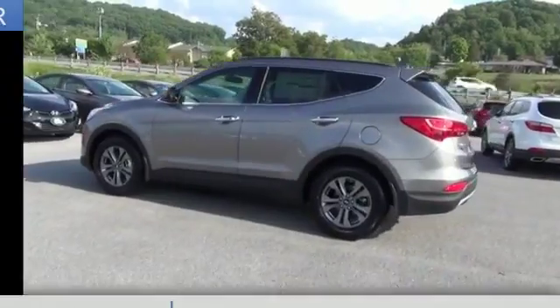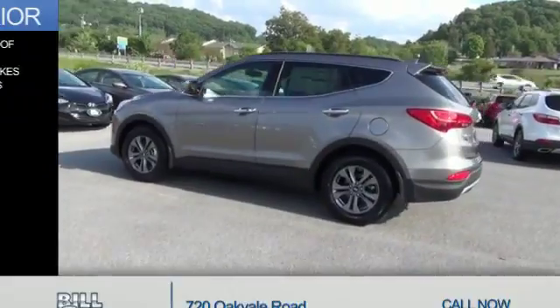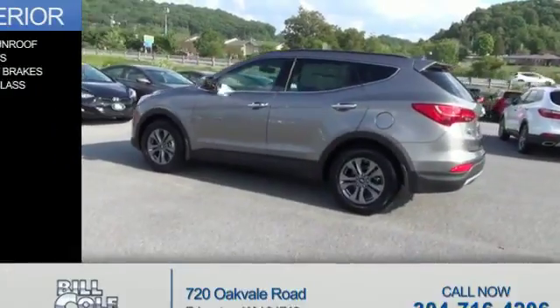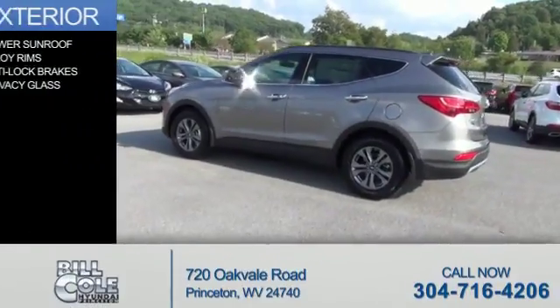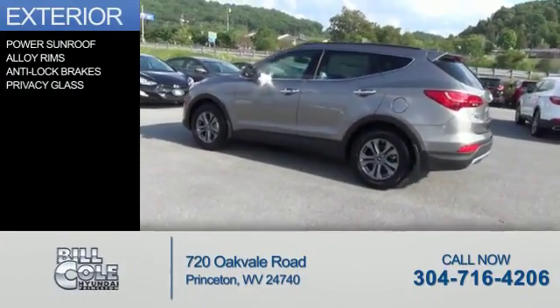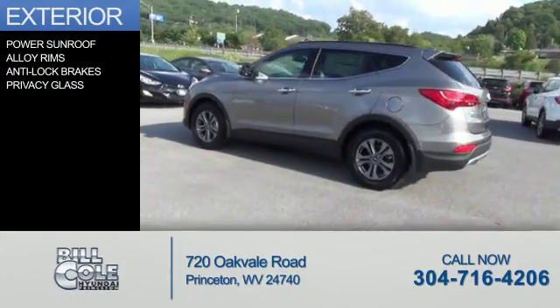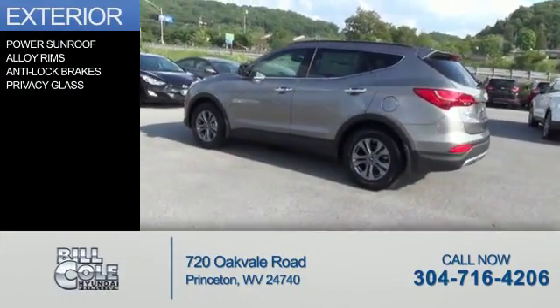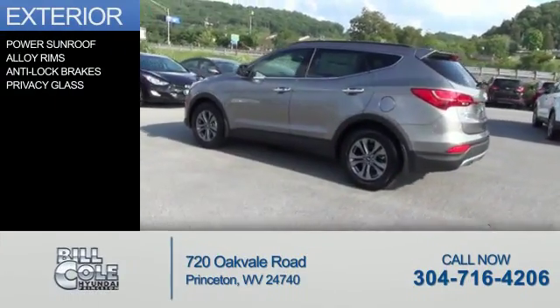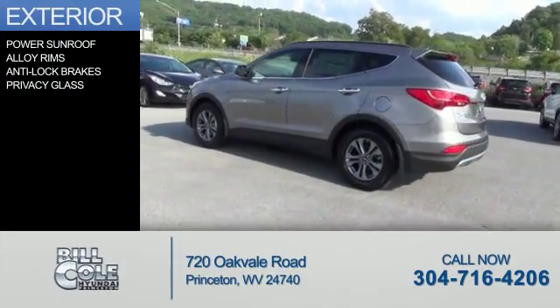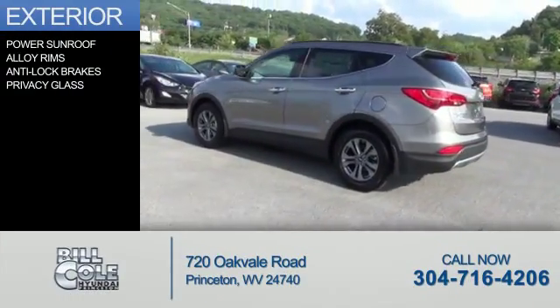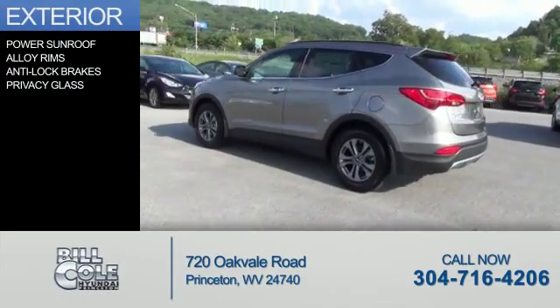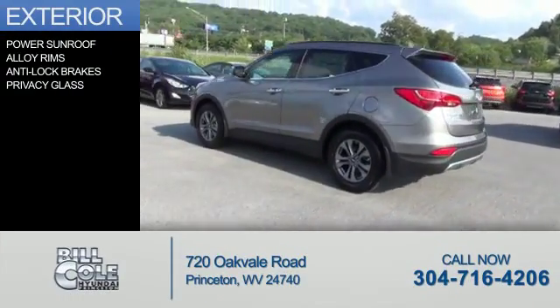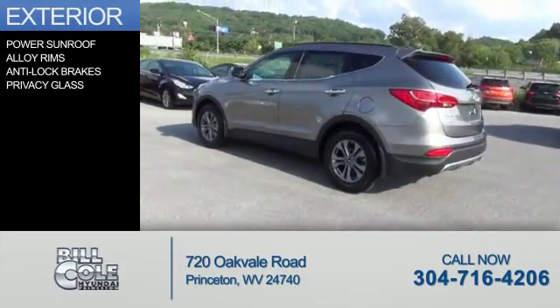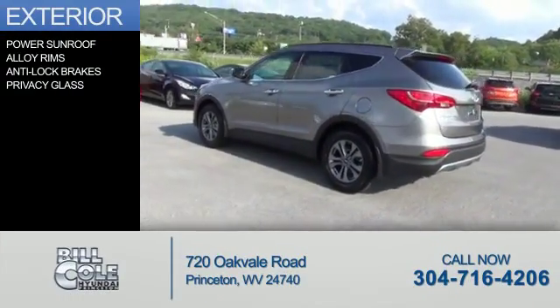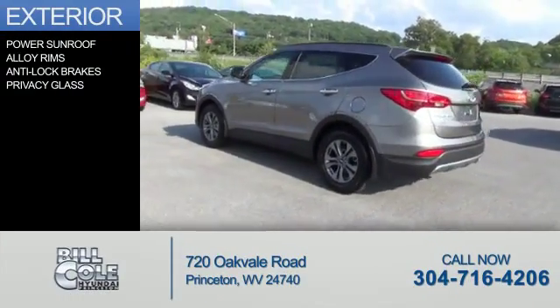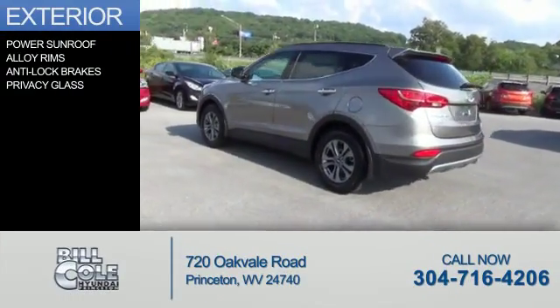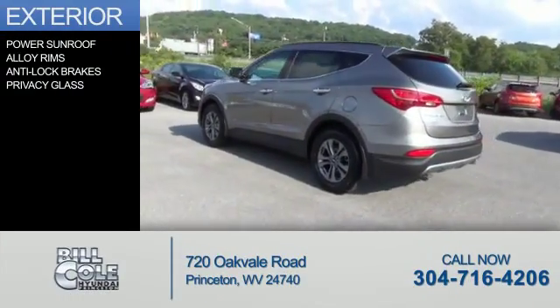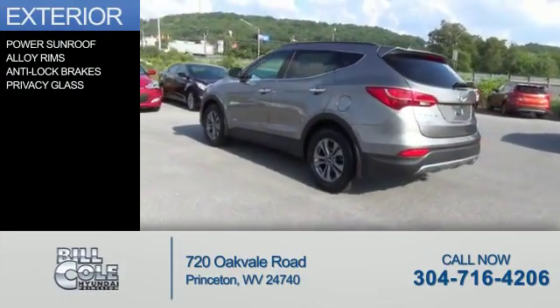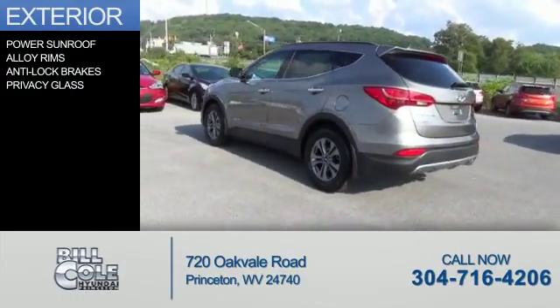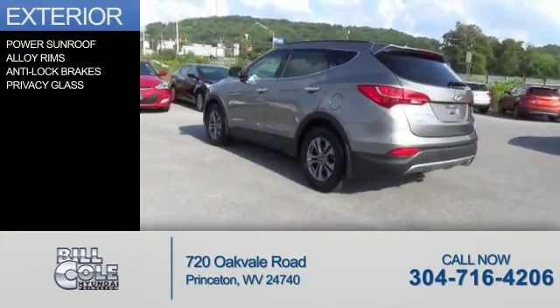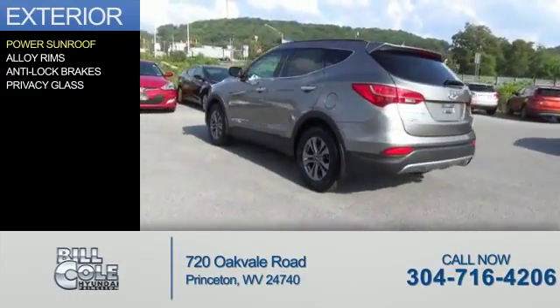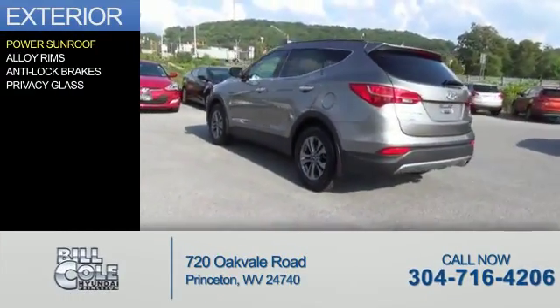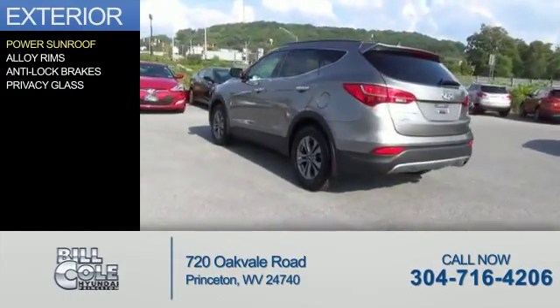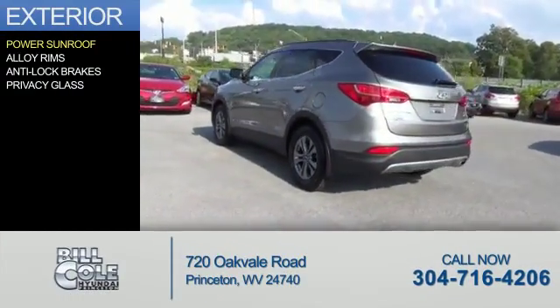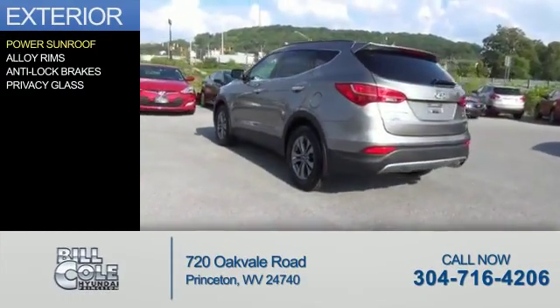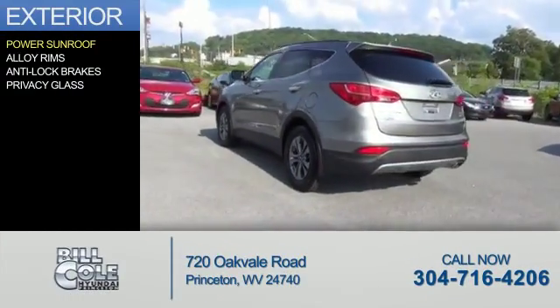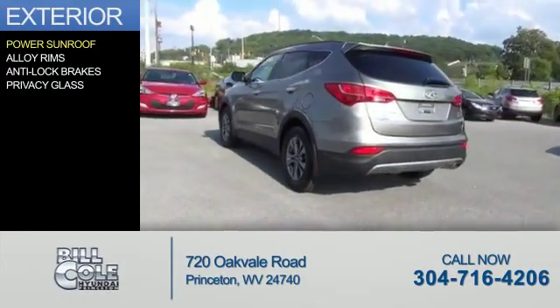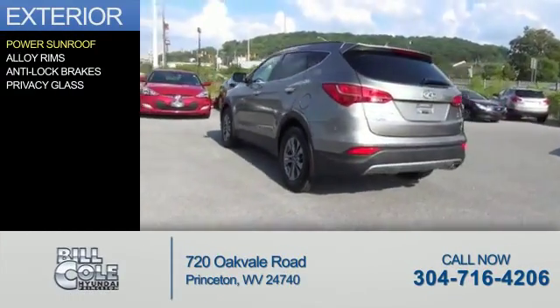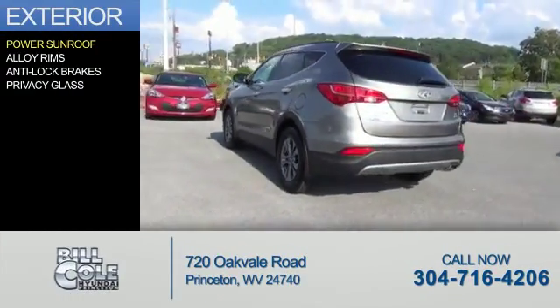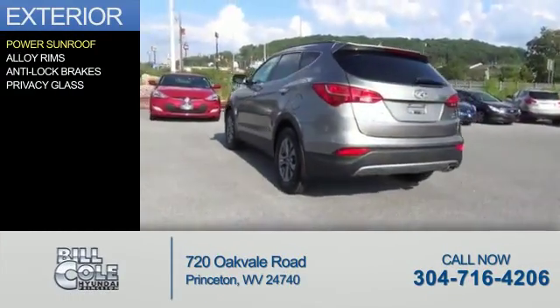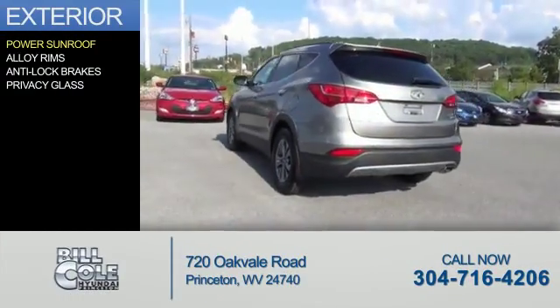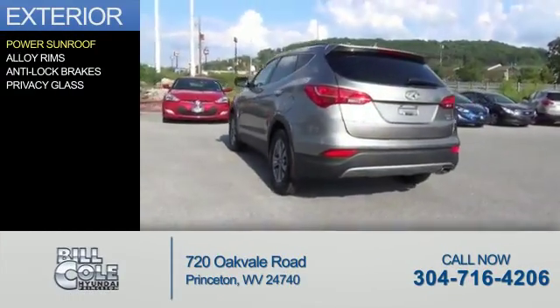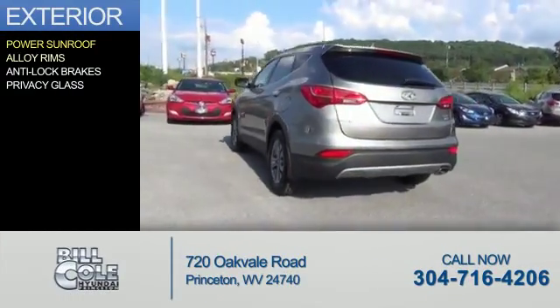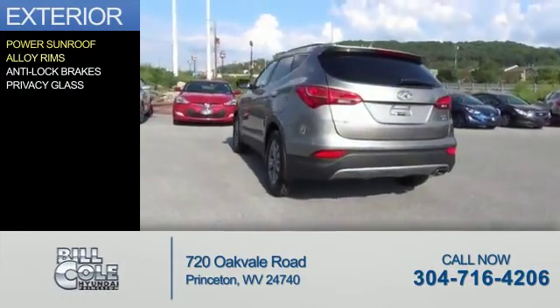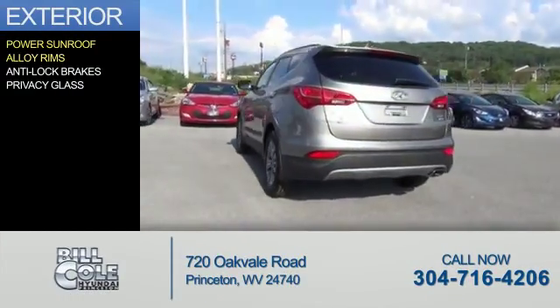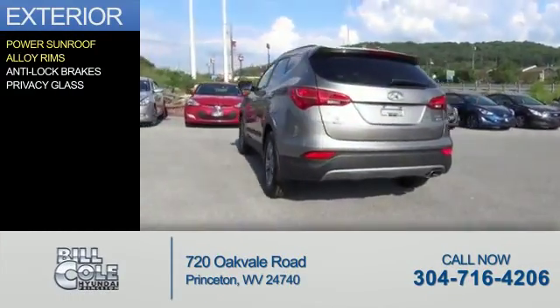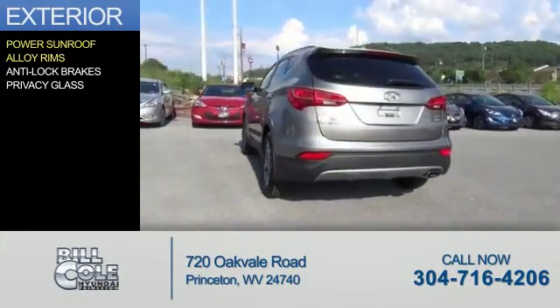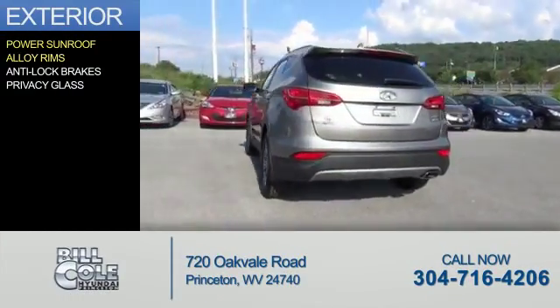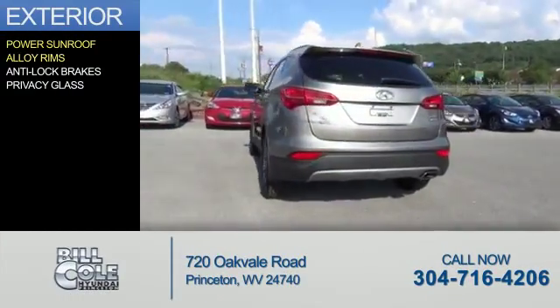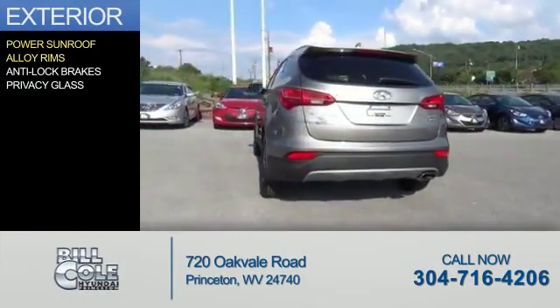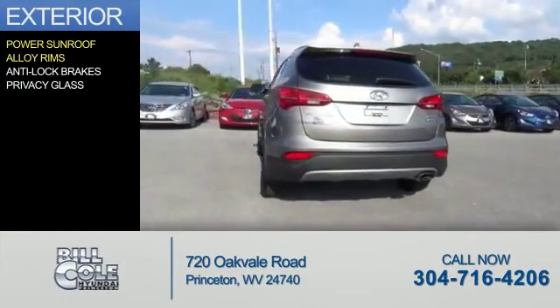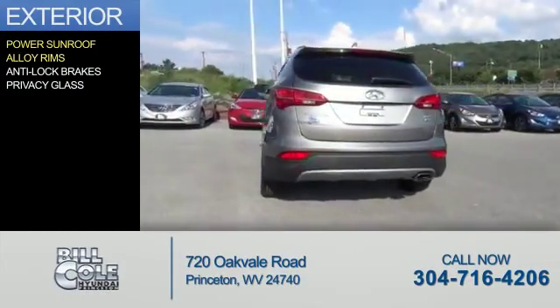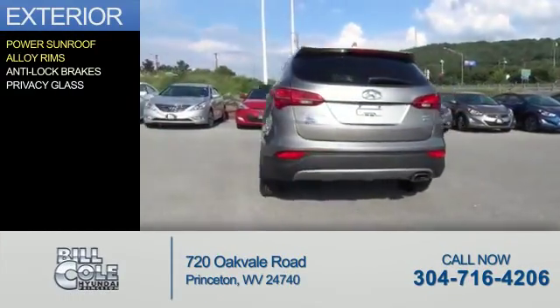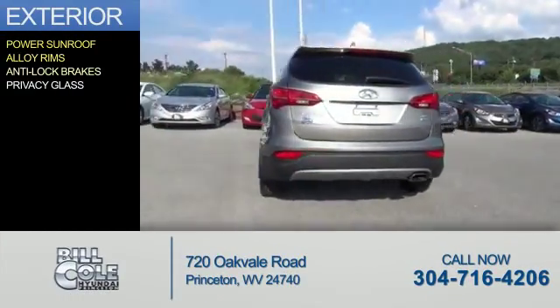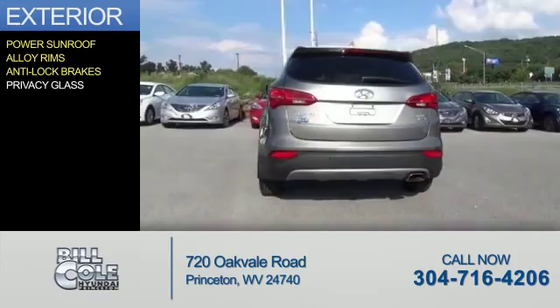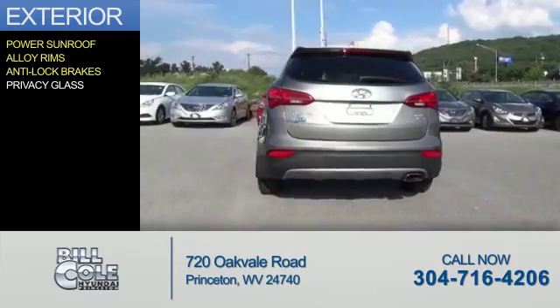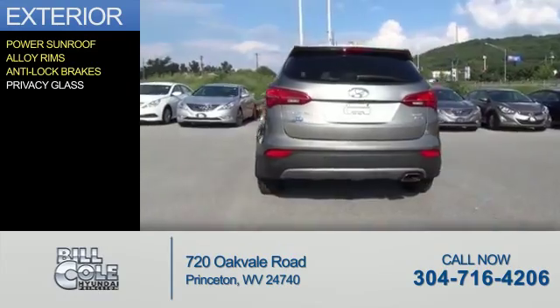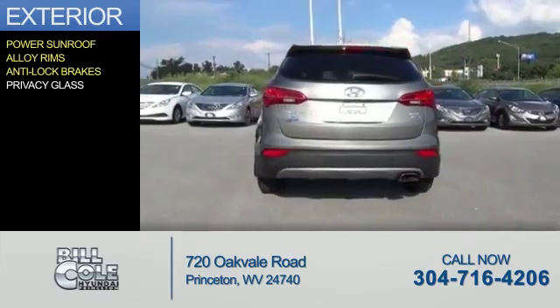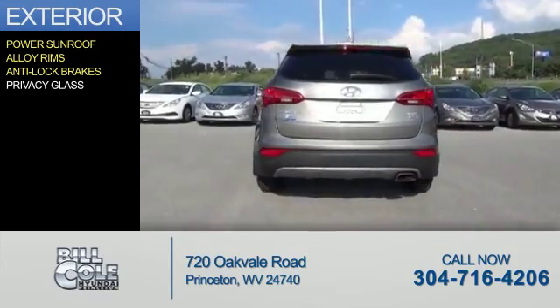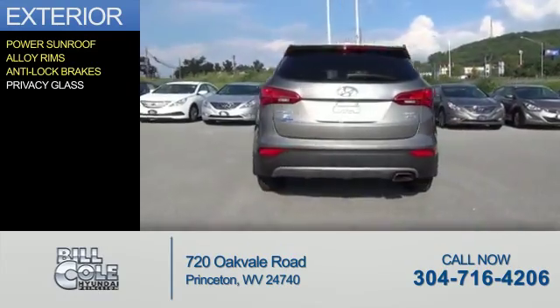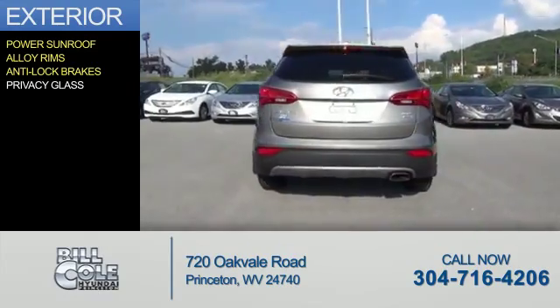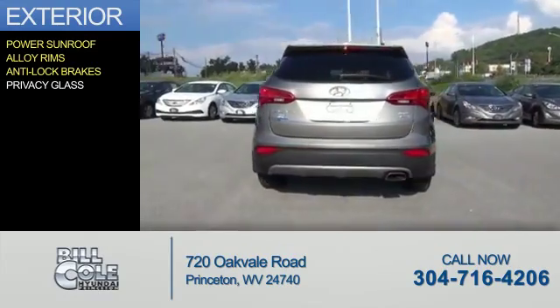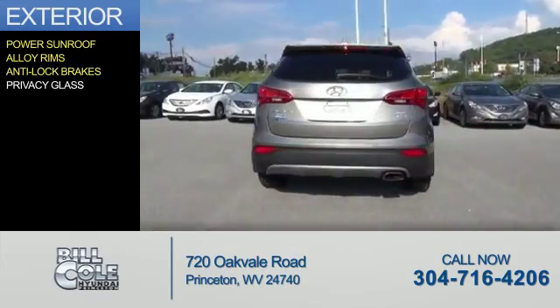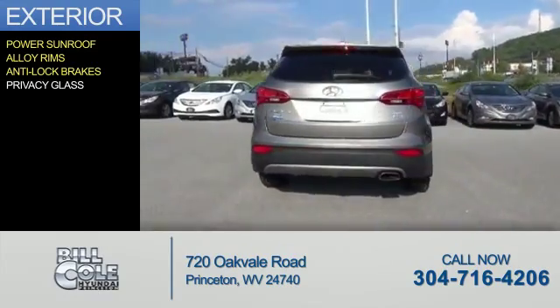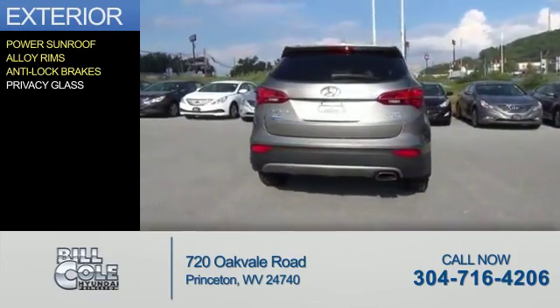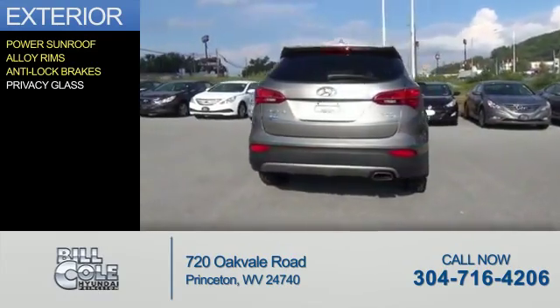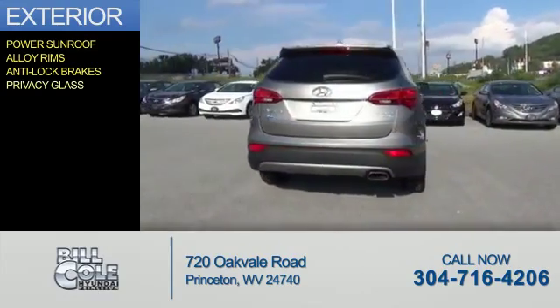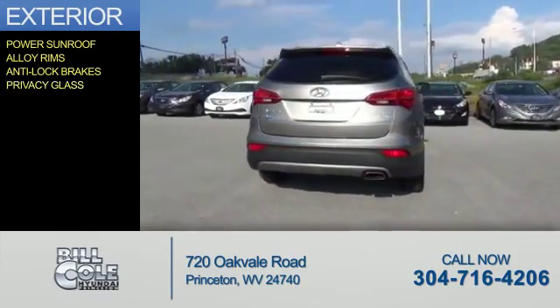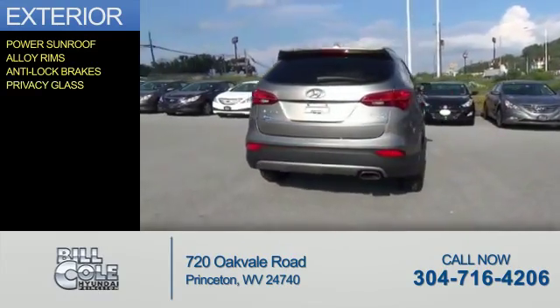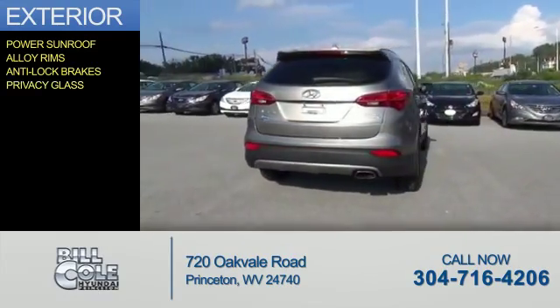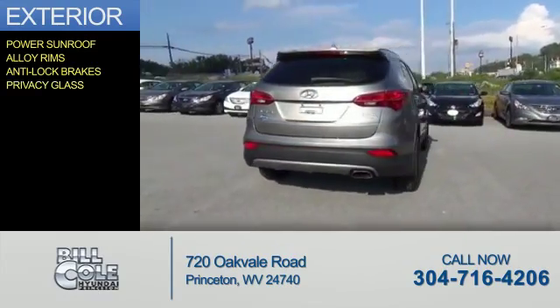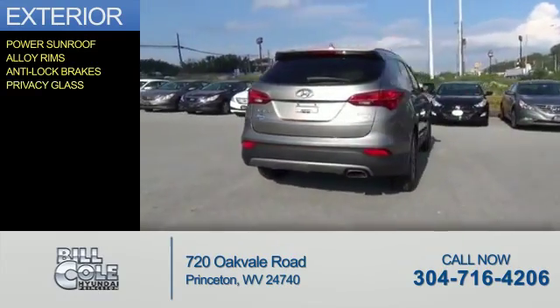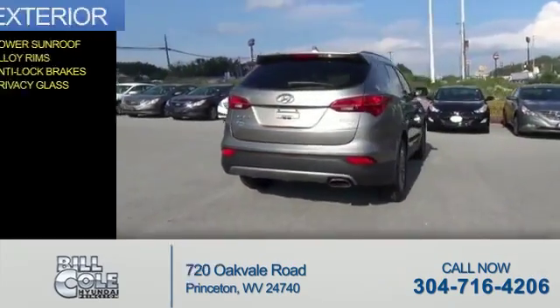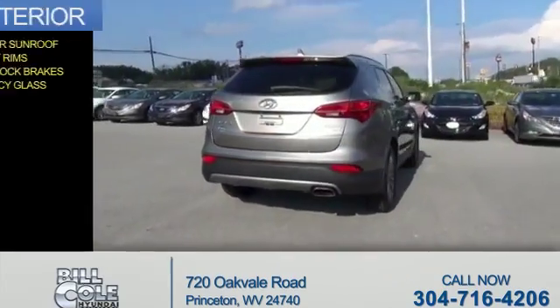The features include a power sunroof, alloy rims, anti-lock brakes, and privacy glass.